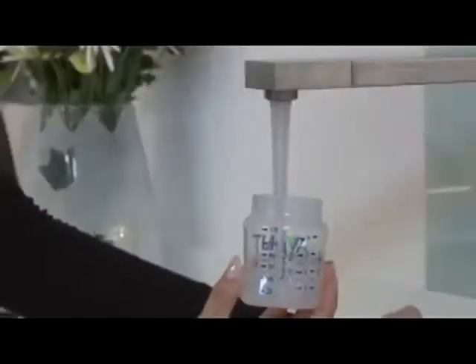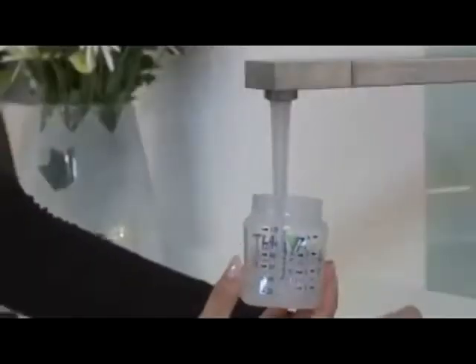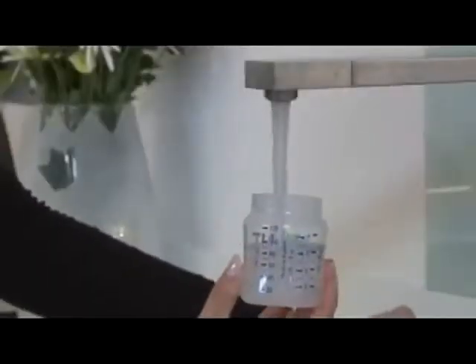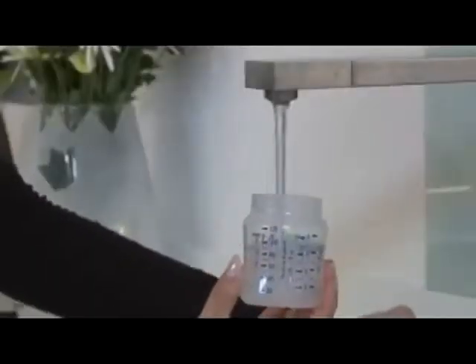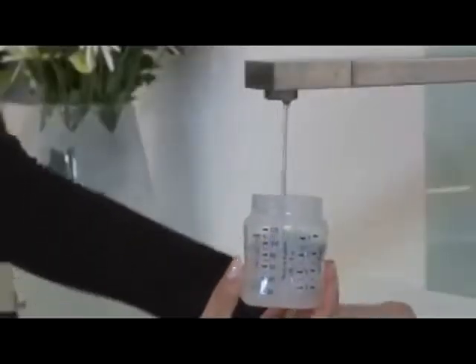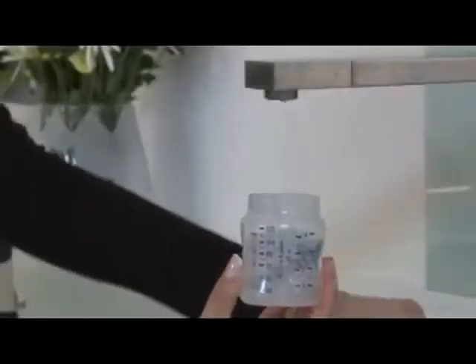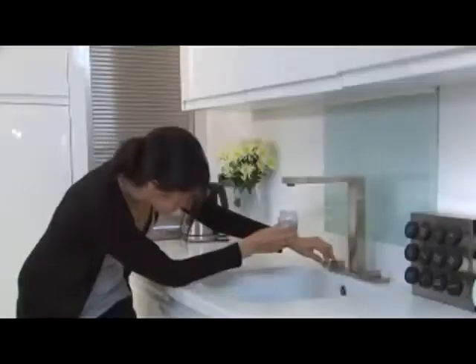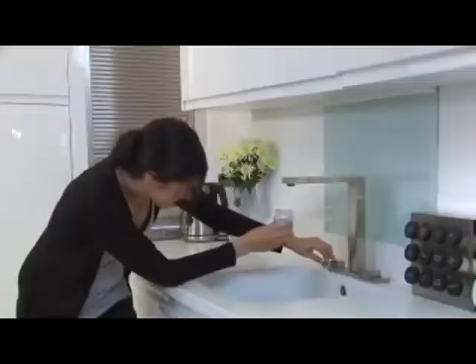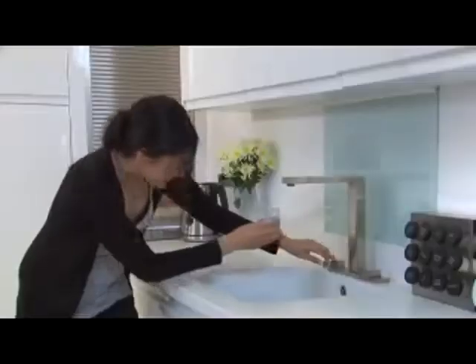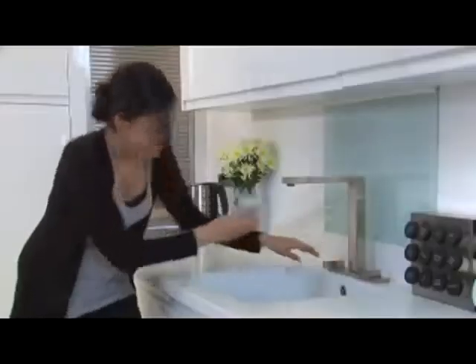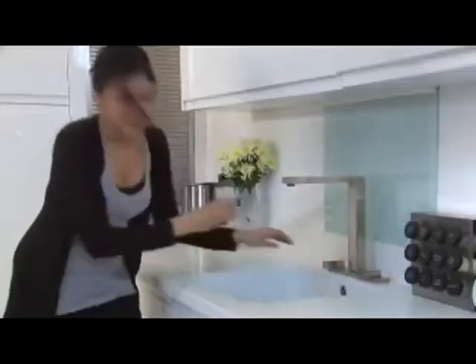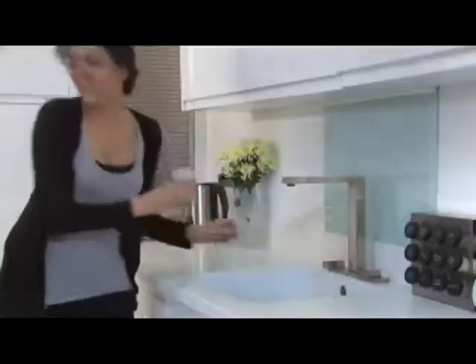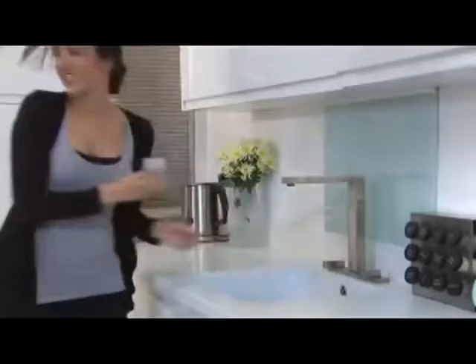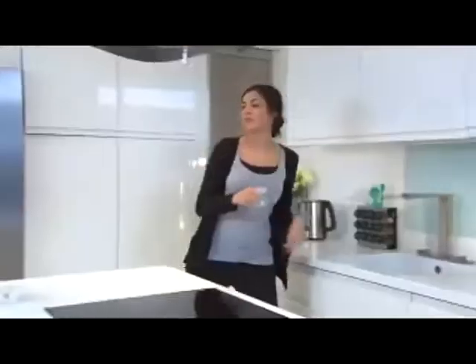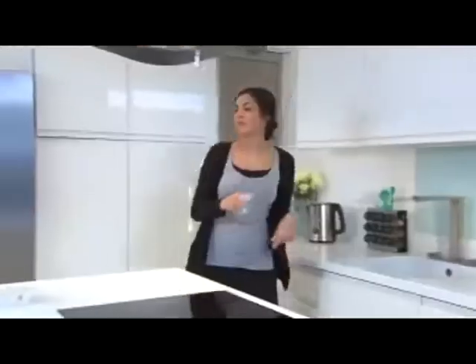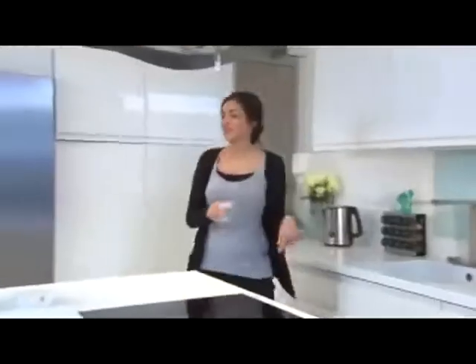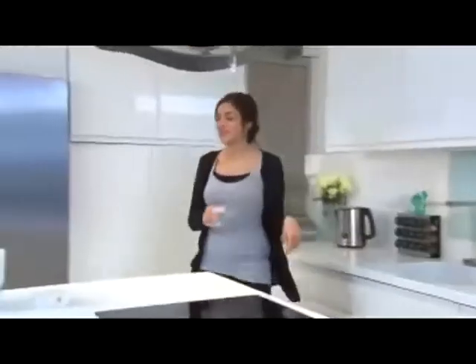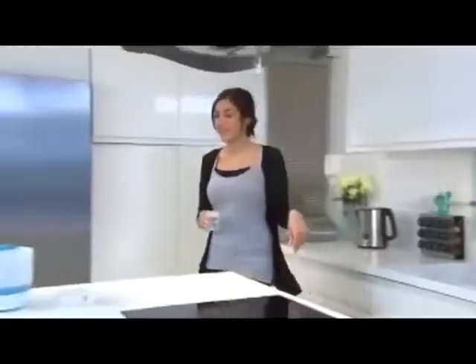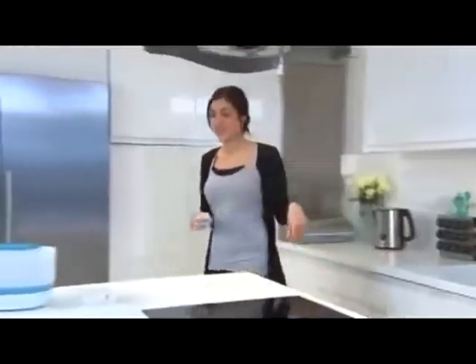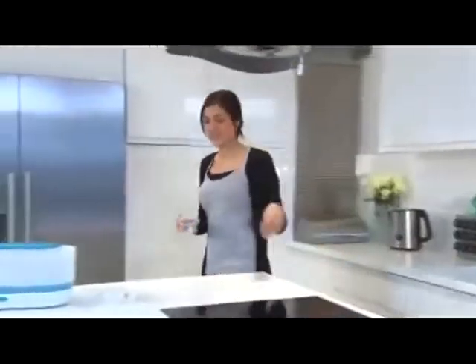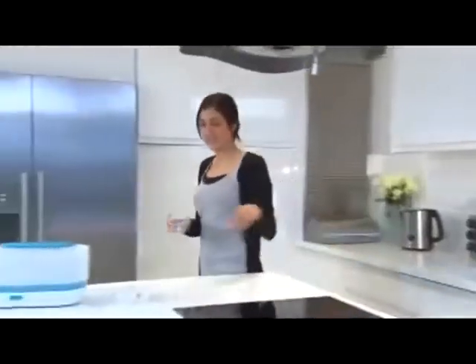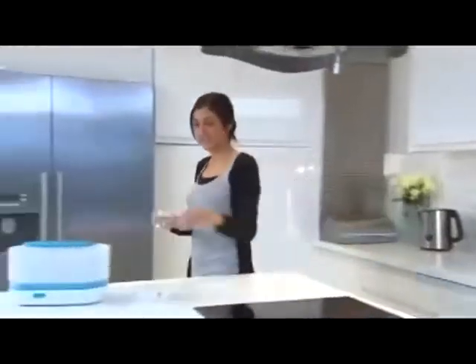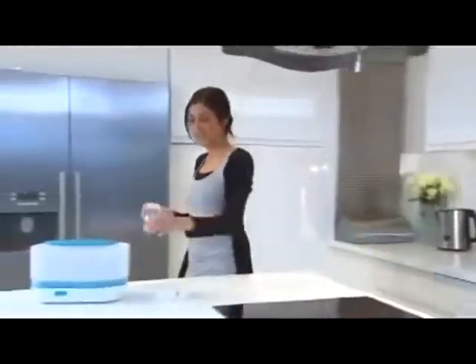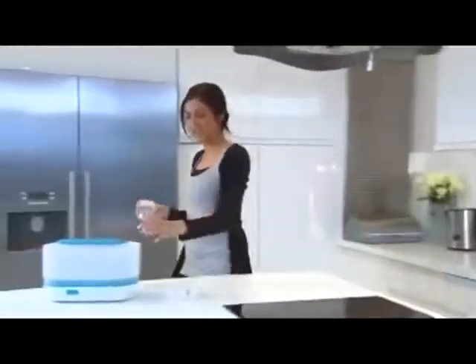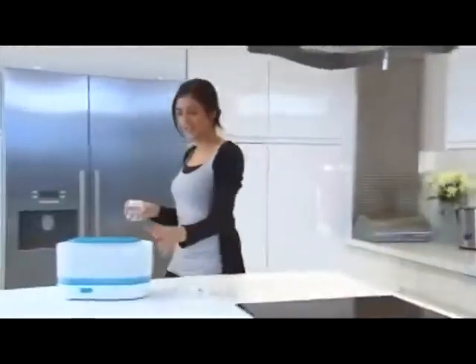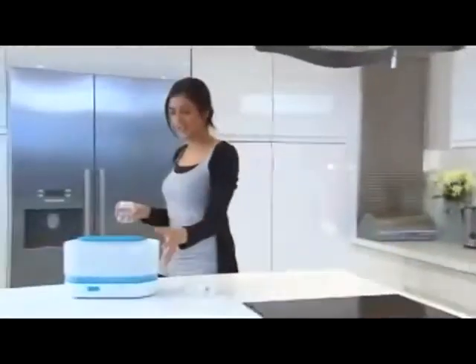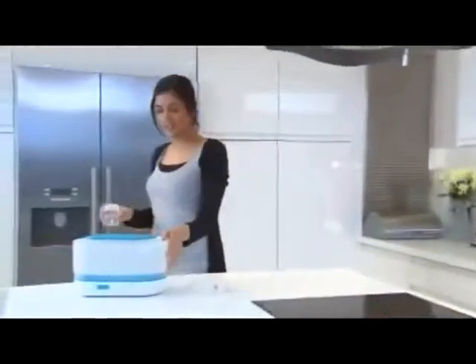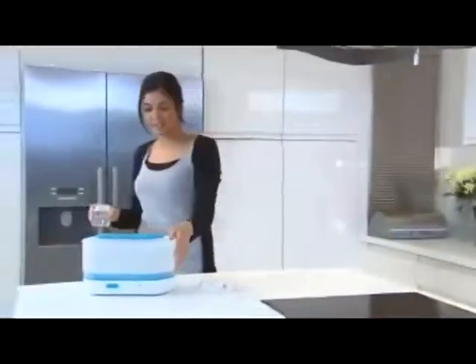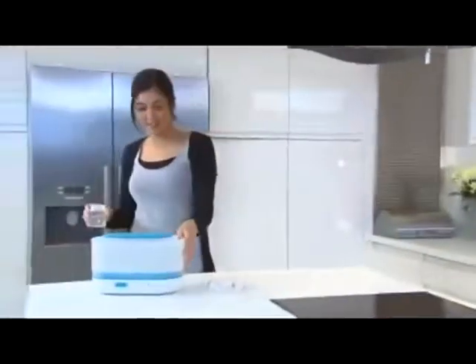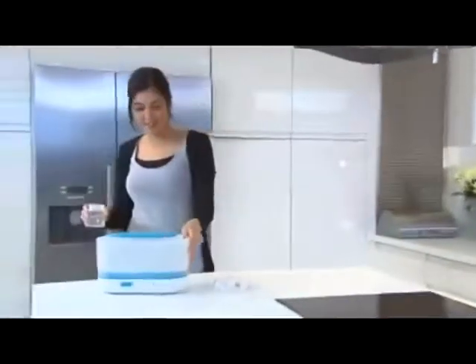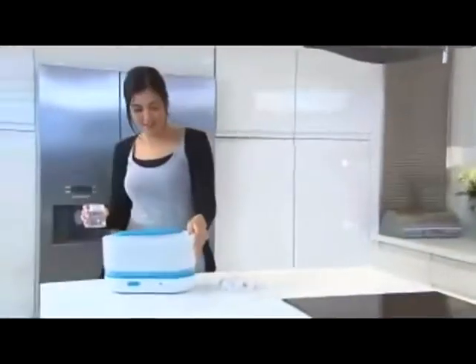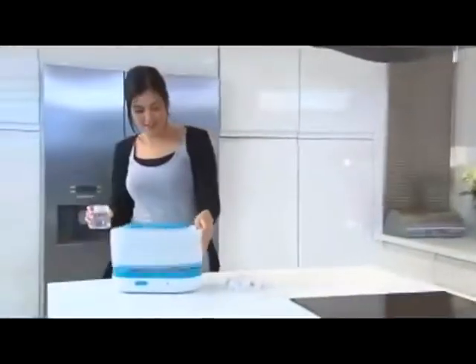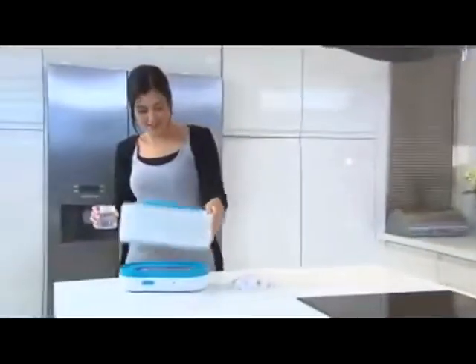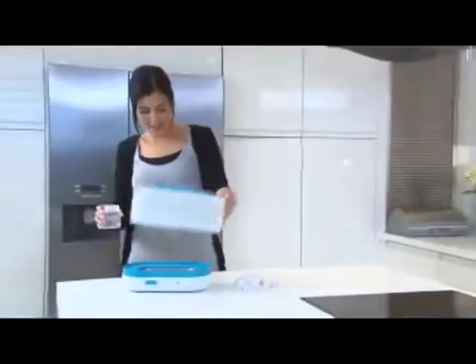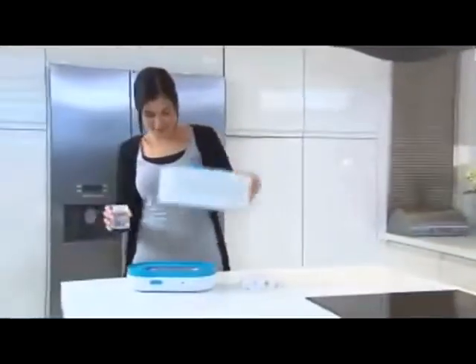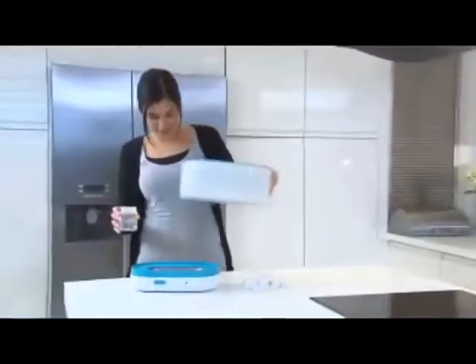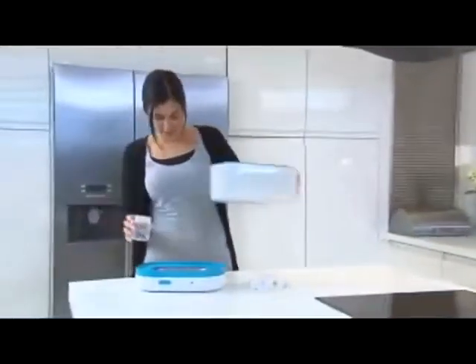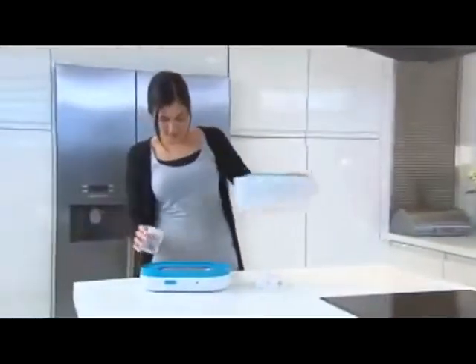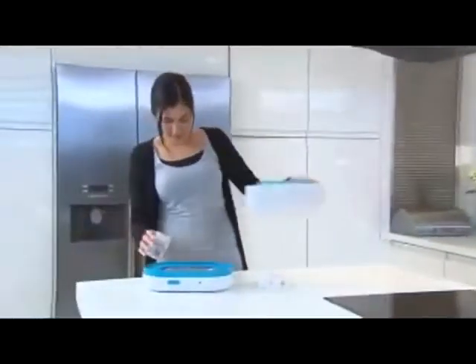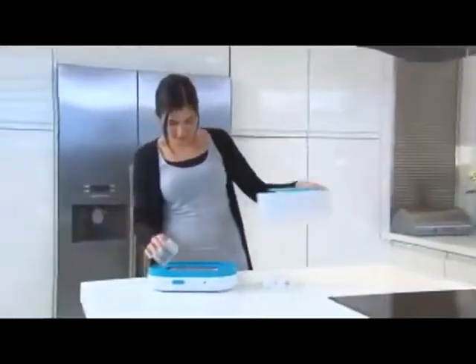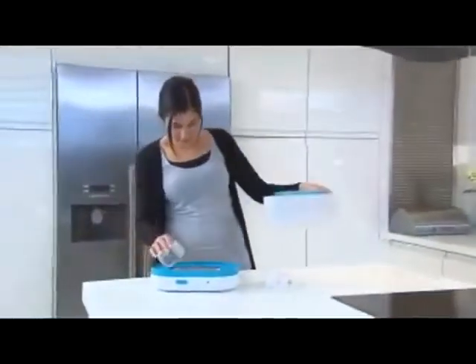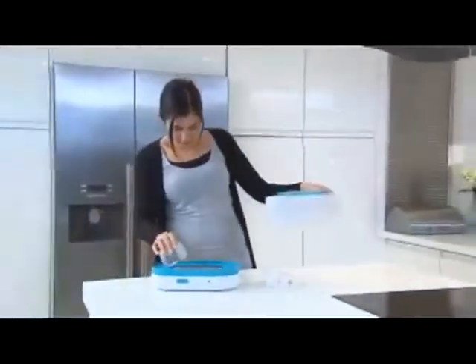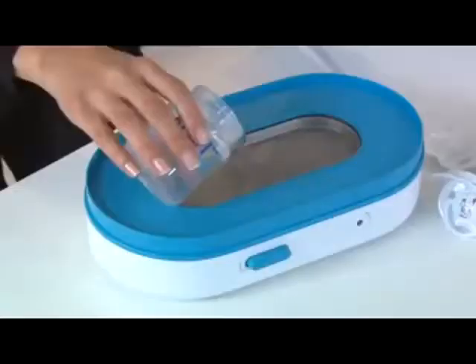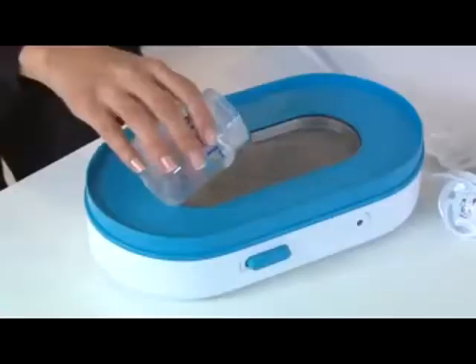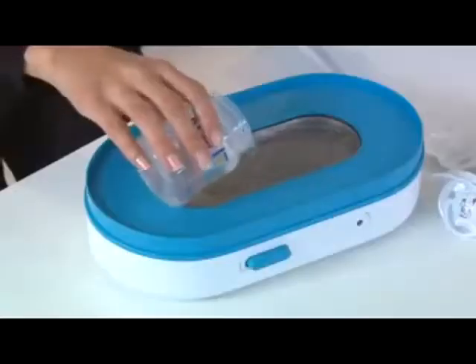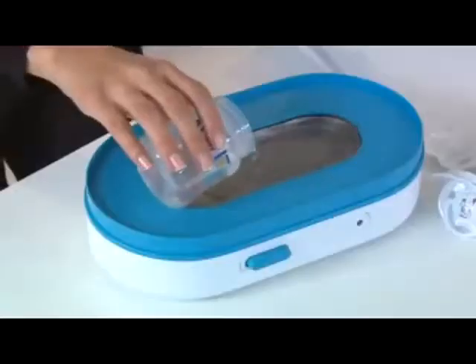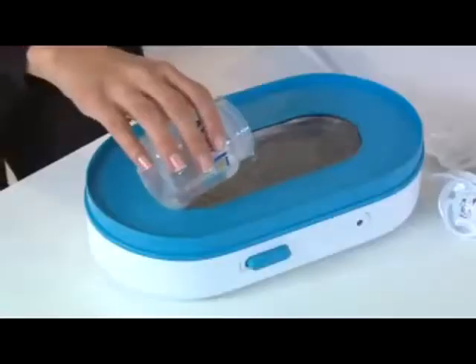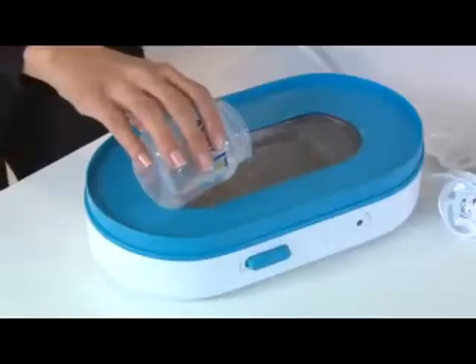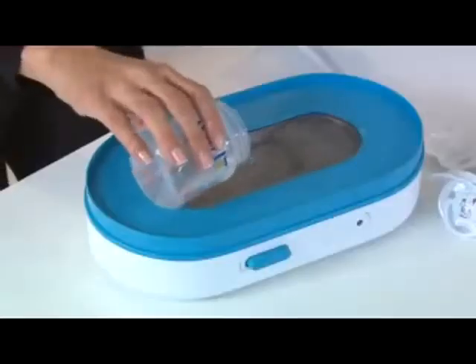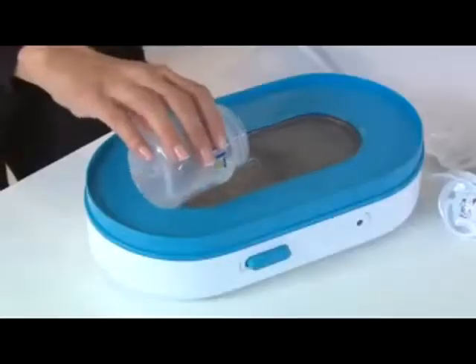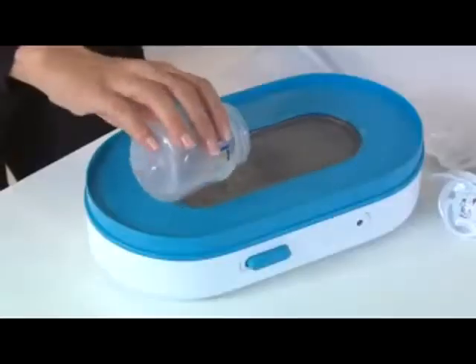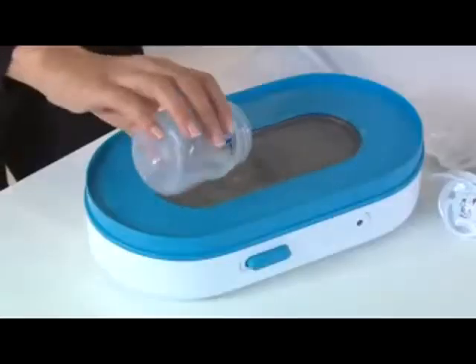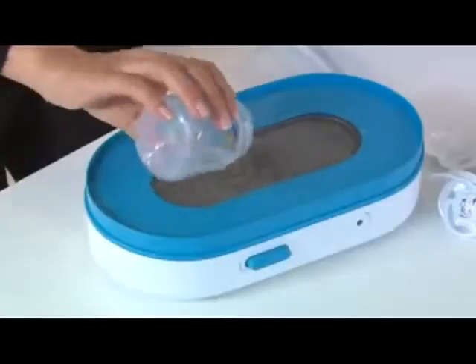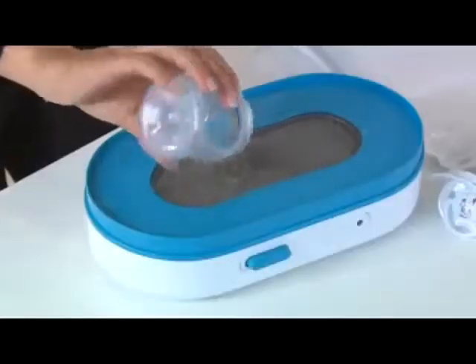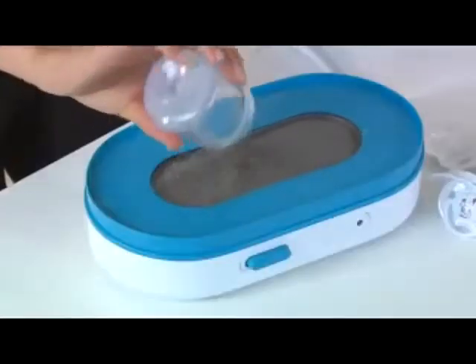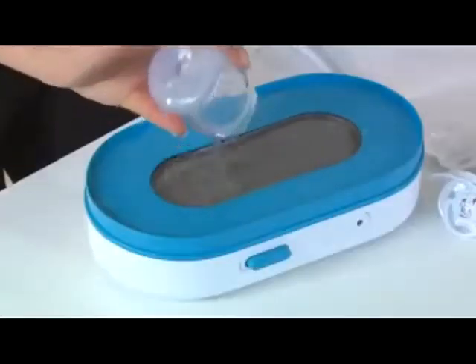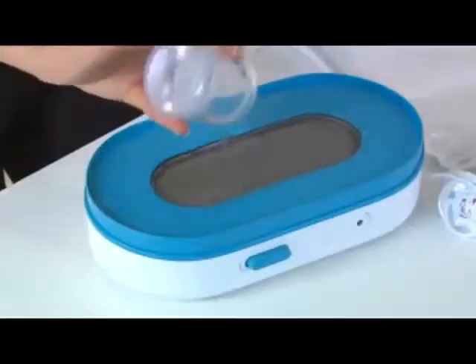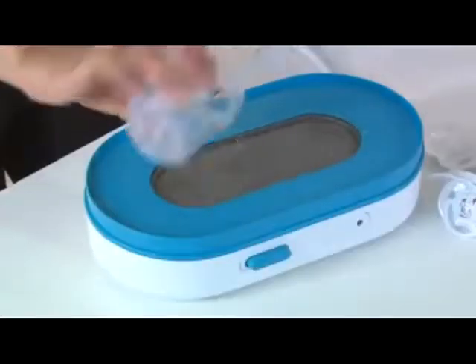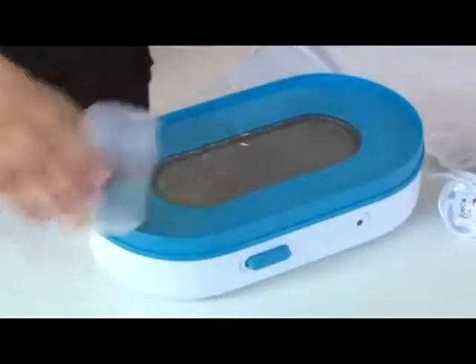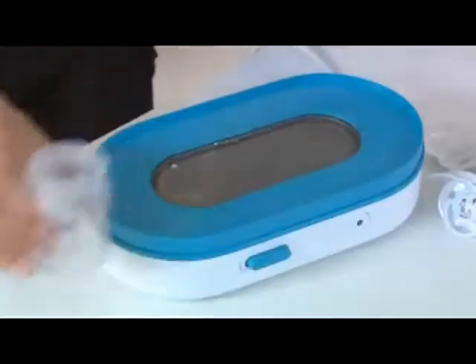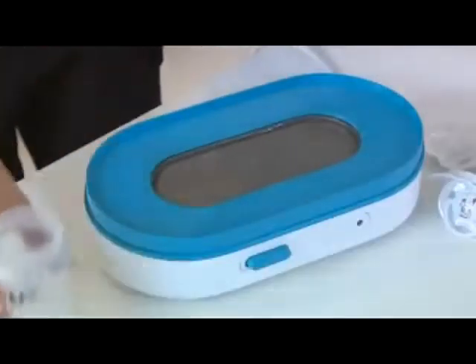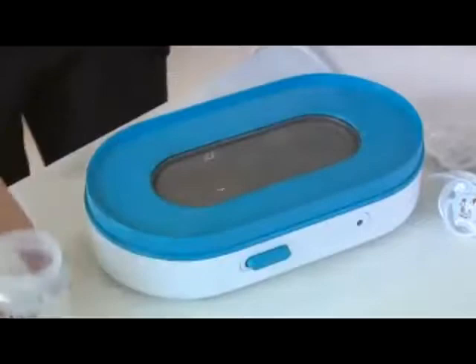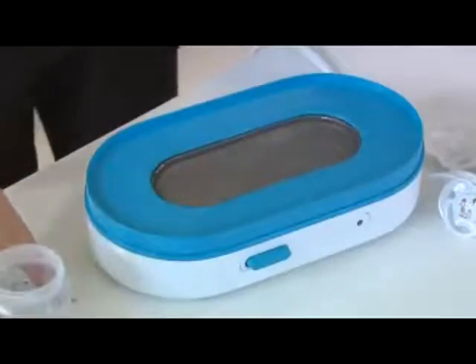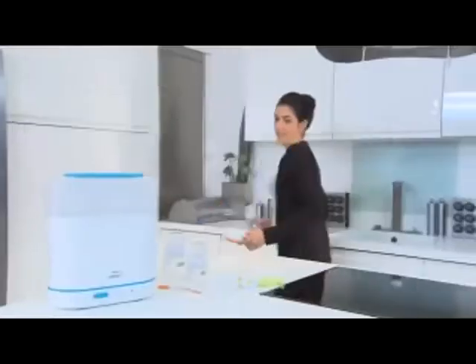Once you're ready to start sterilizing, fill the base of the sterilizer with 100ml of bottled or tap water.